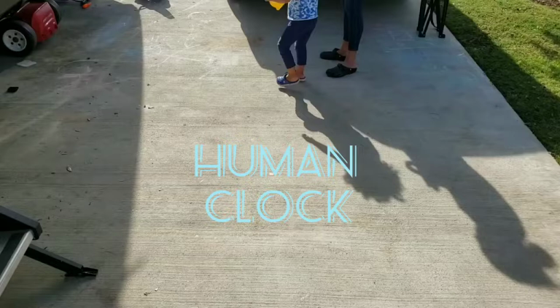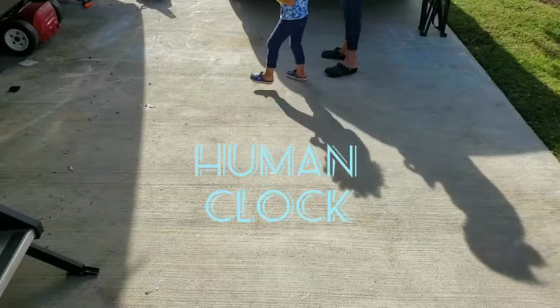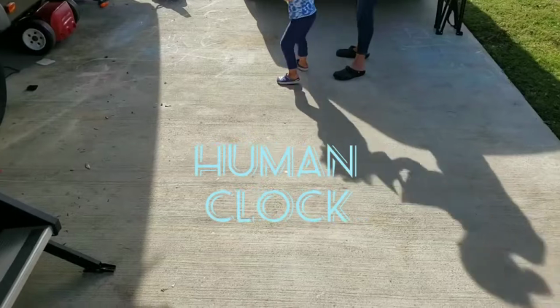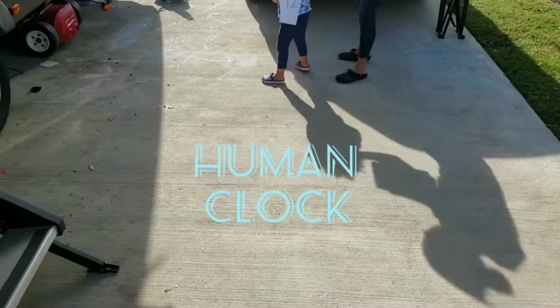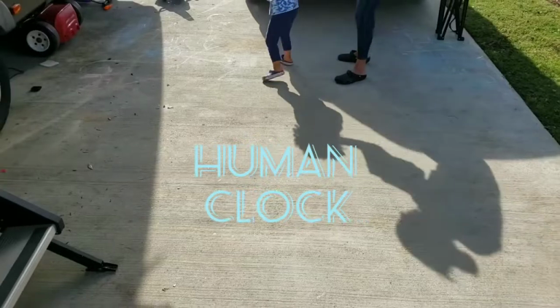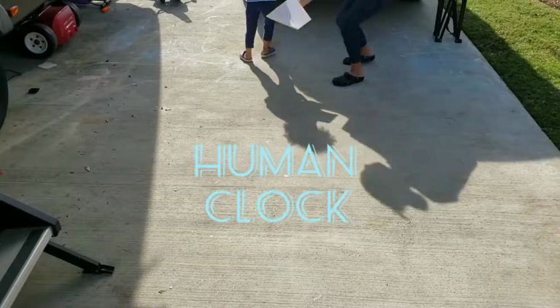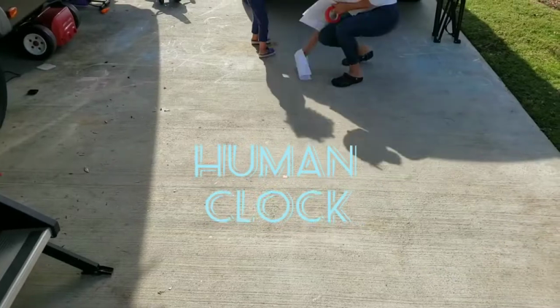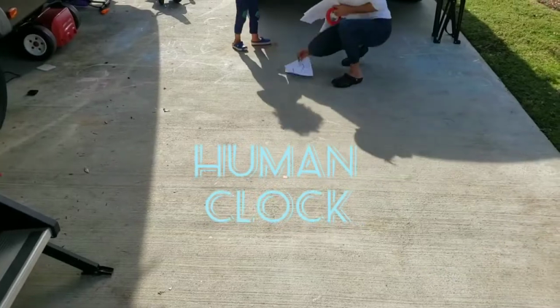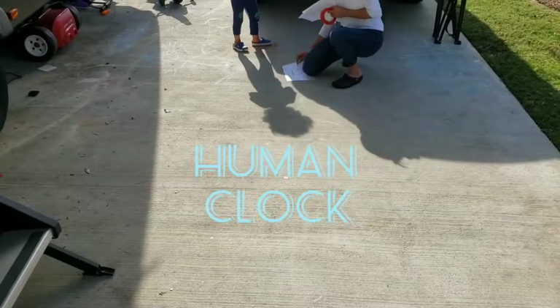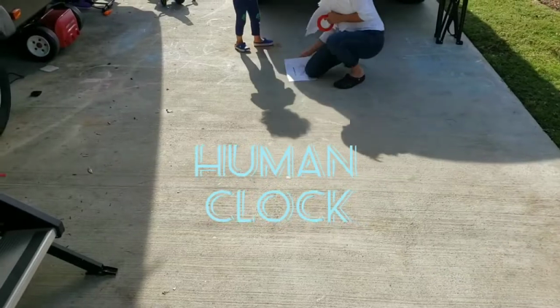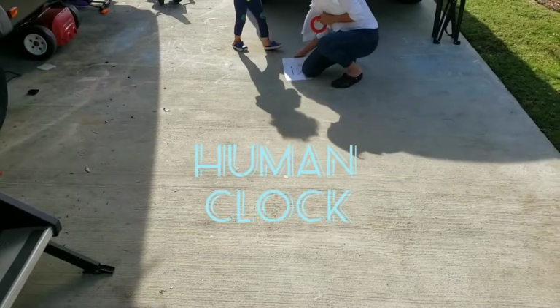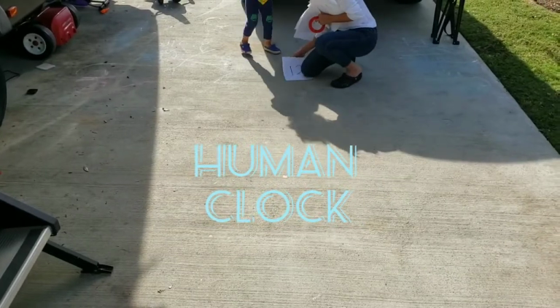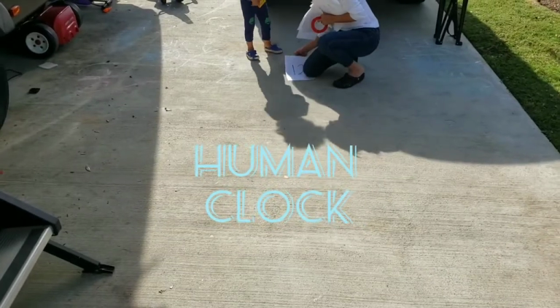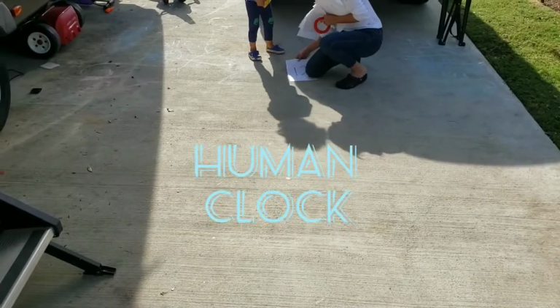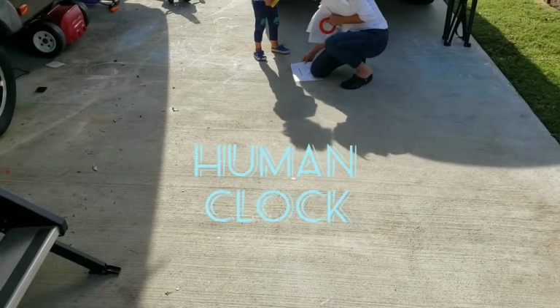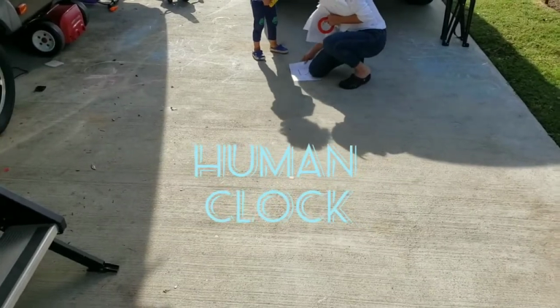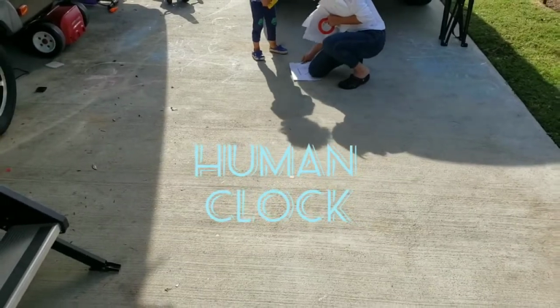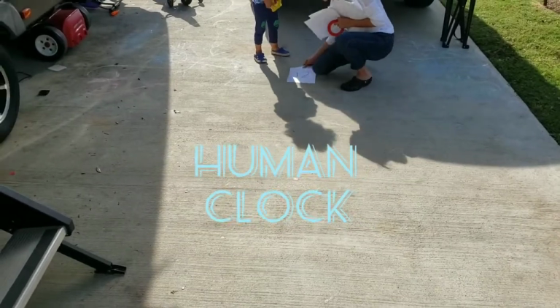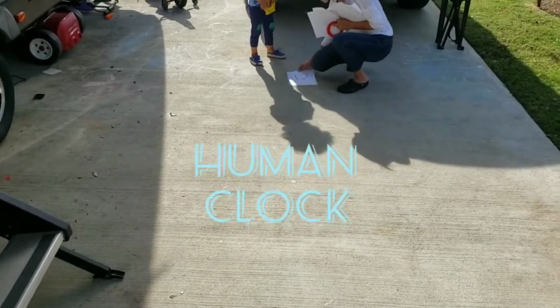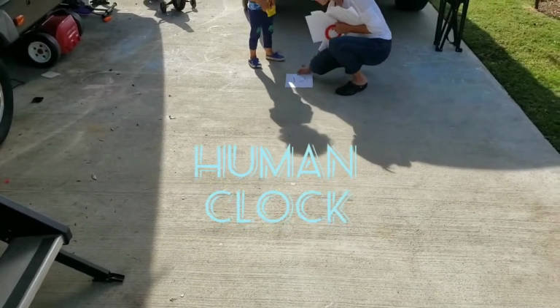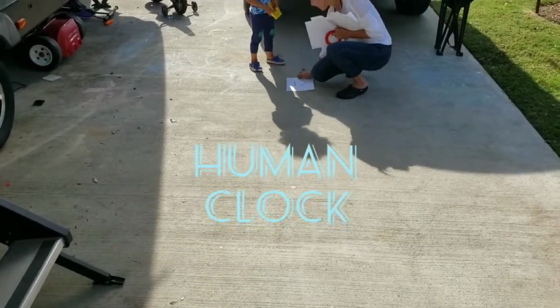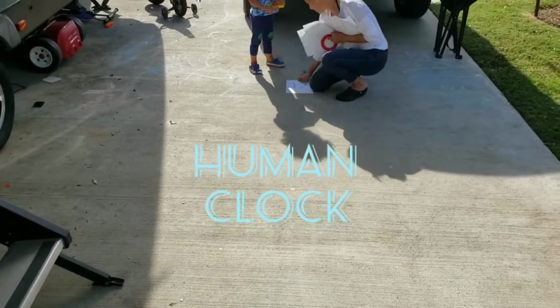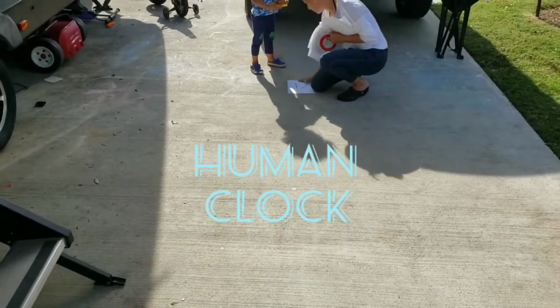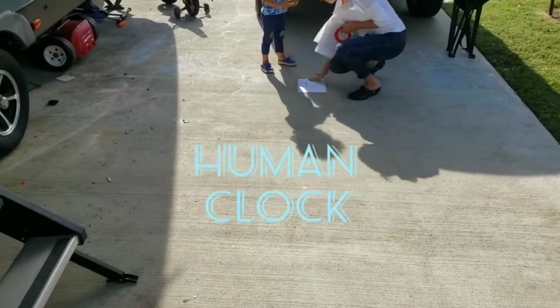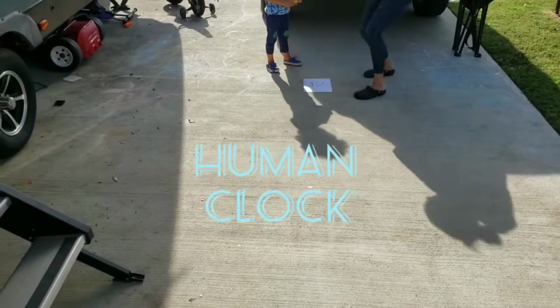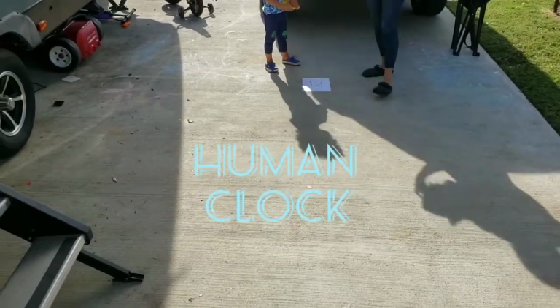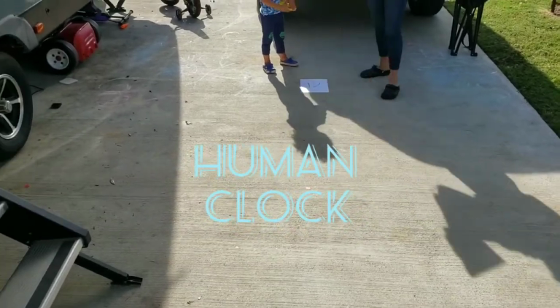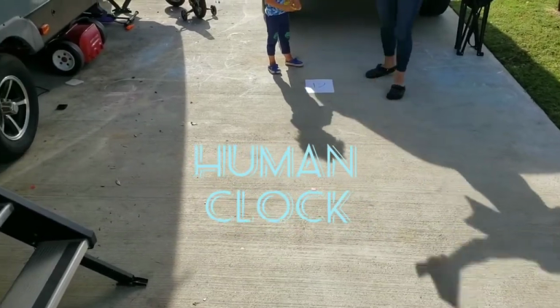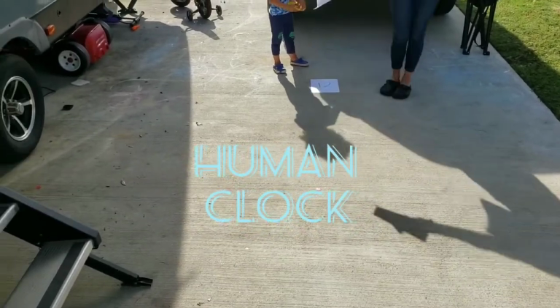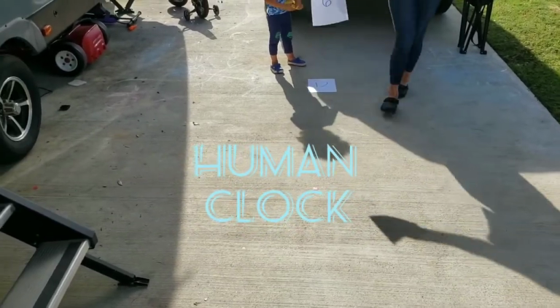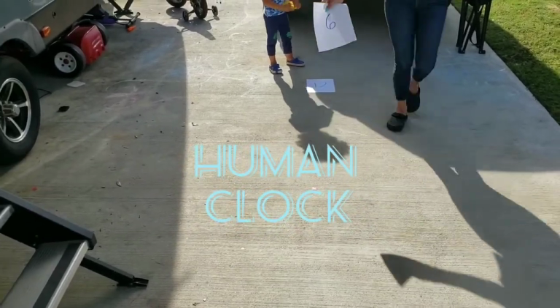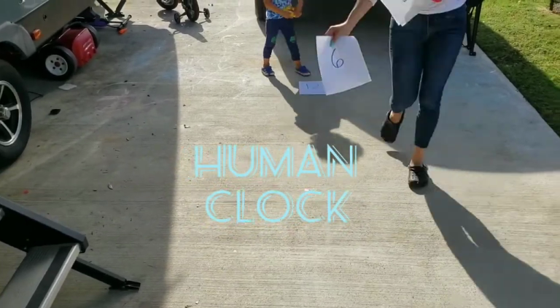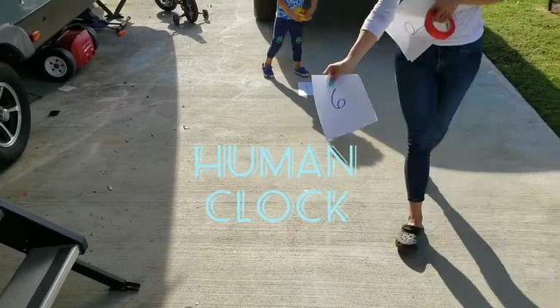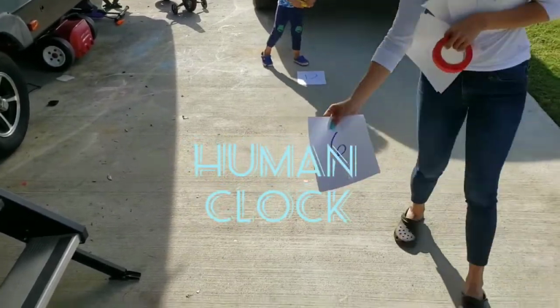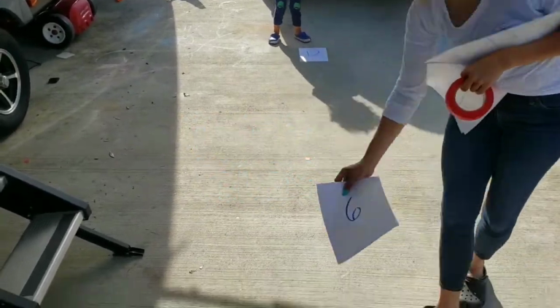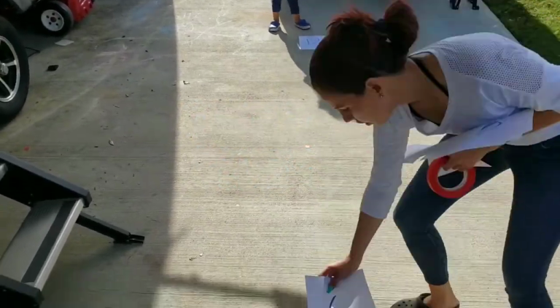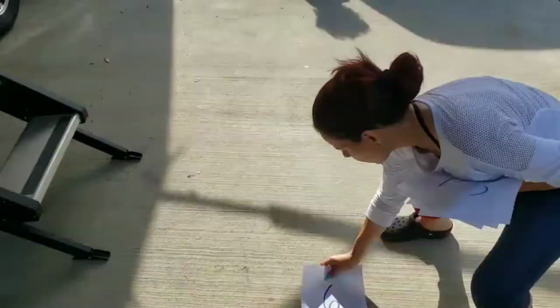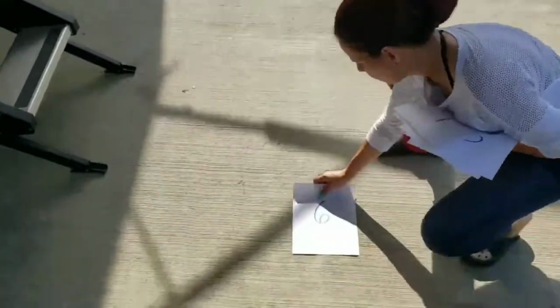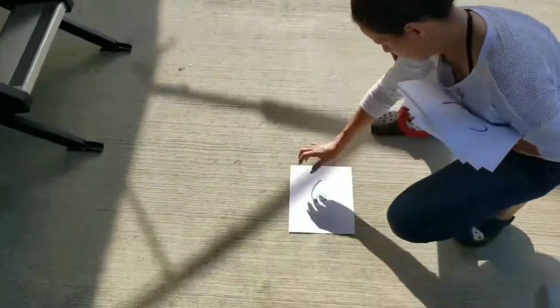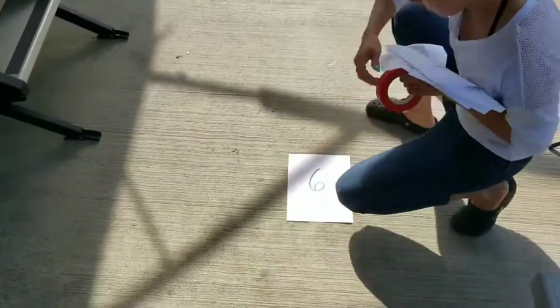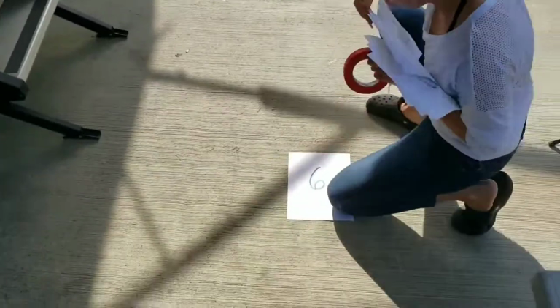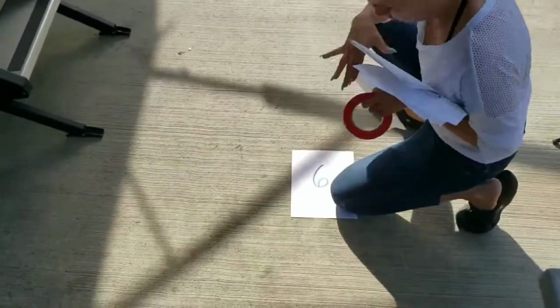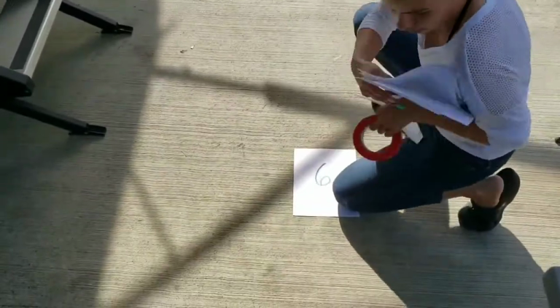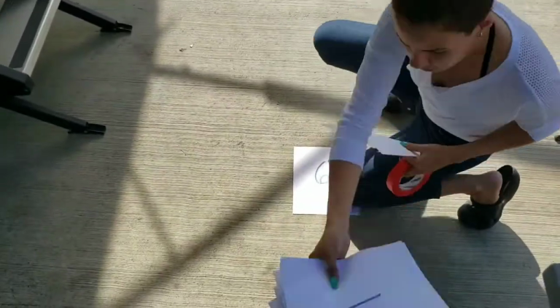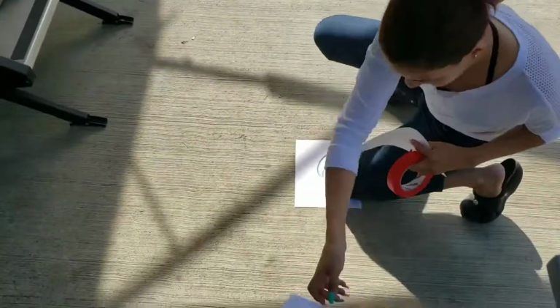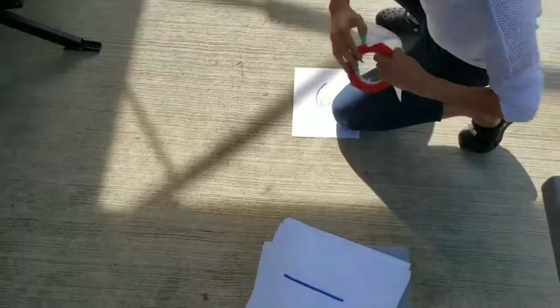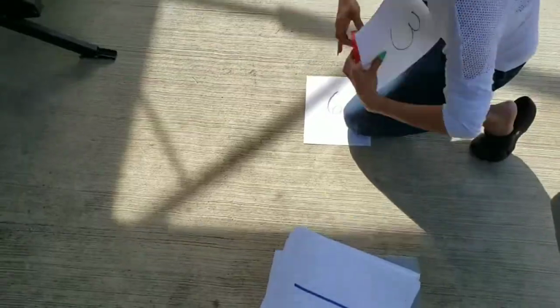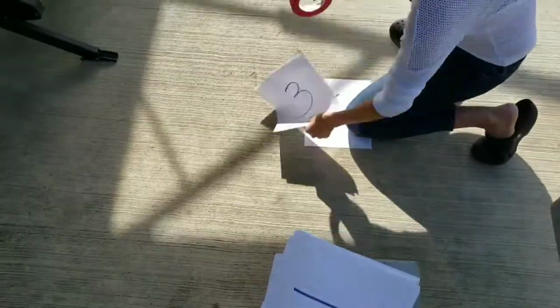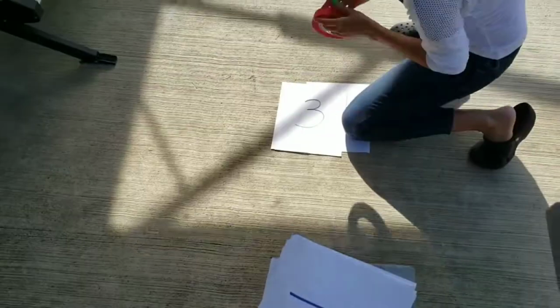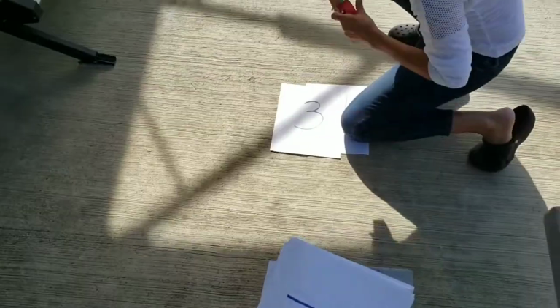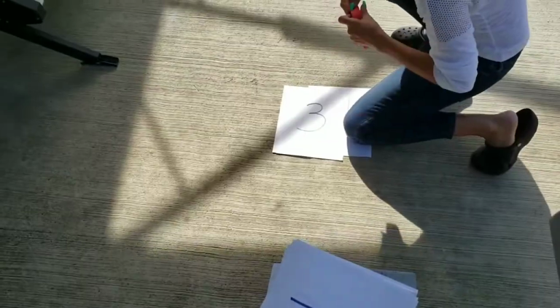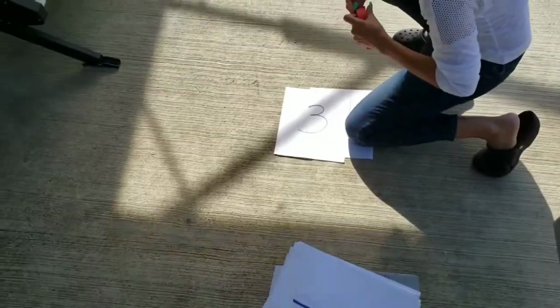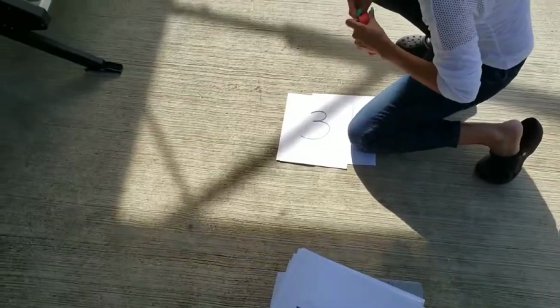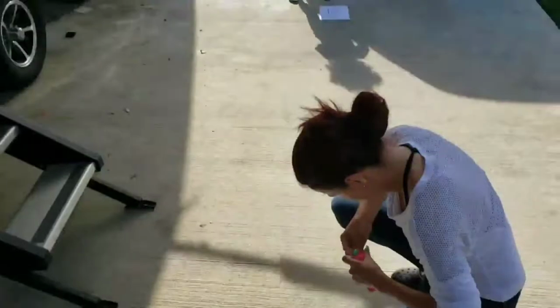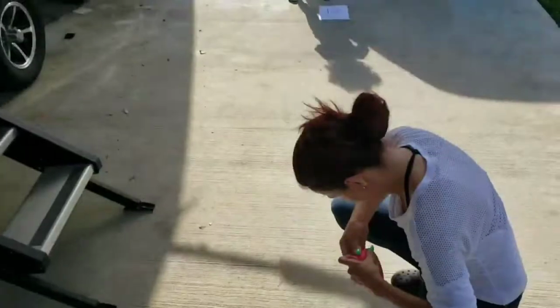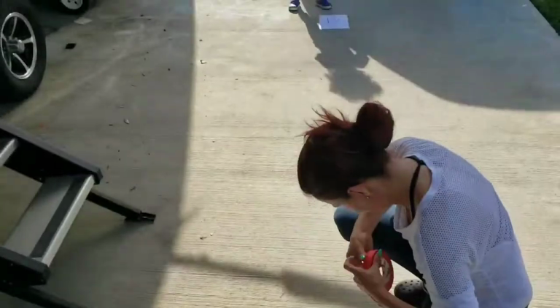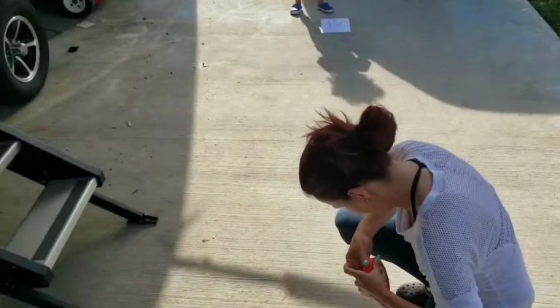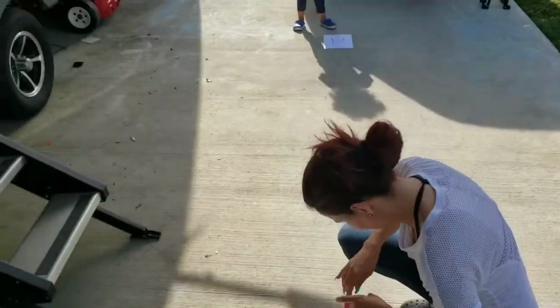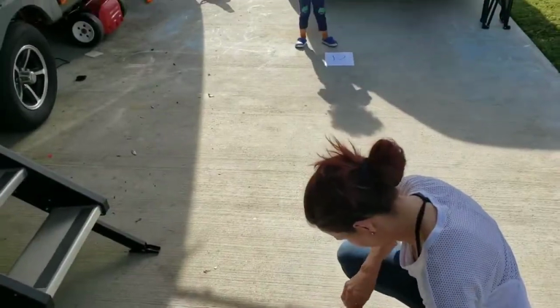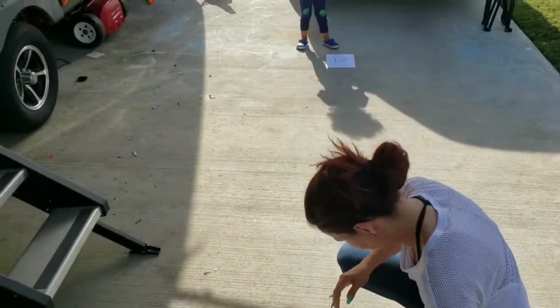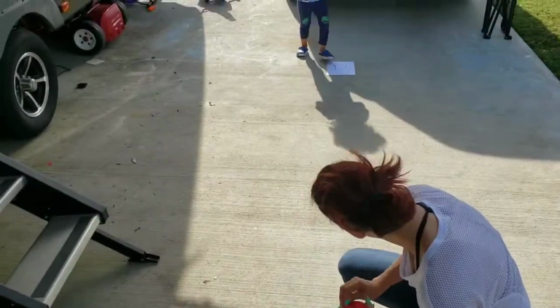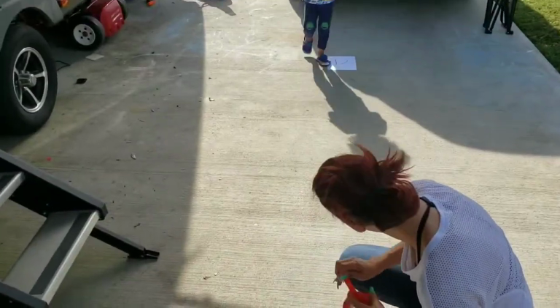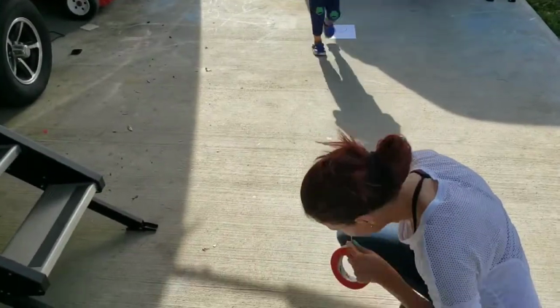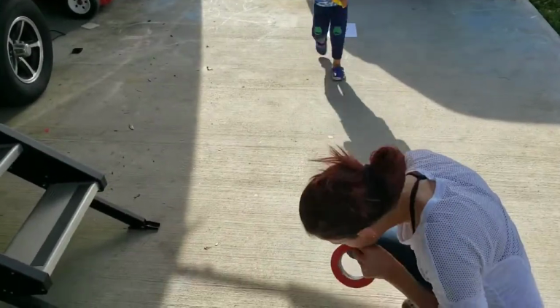Let's make our human clock. You can do this with your family during this time and have a lot of fun.